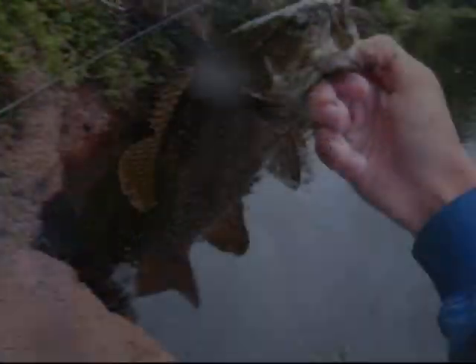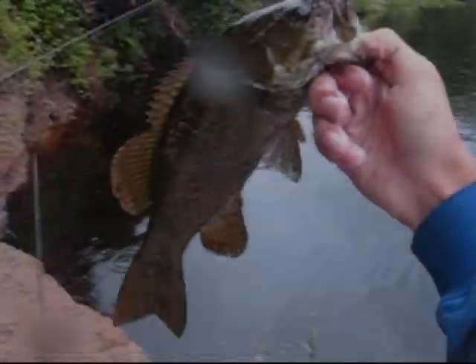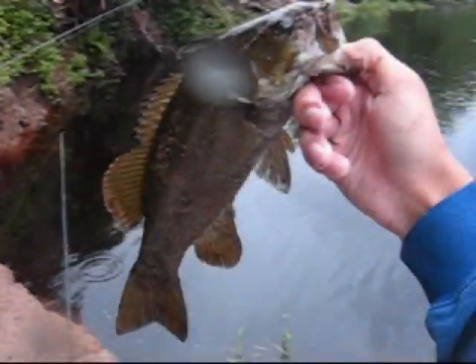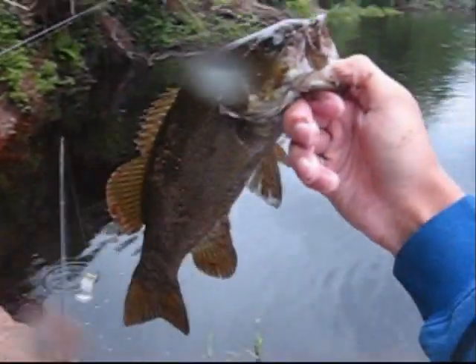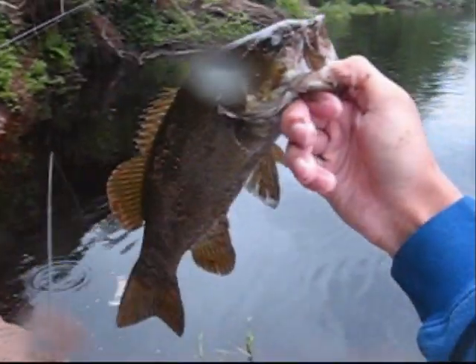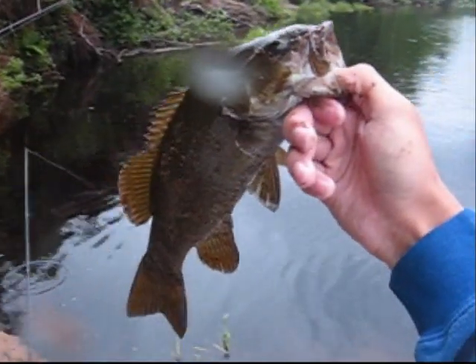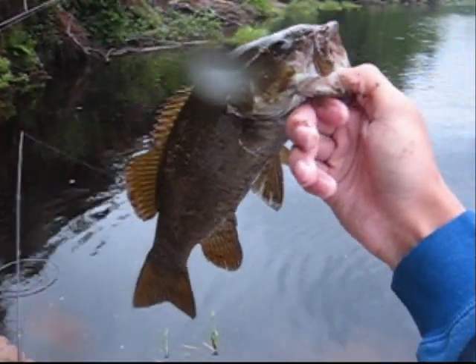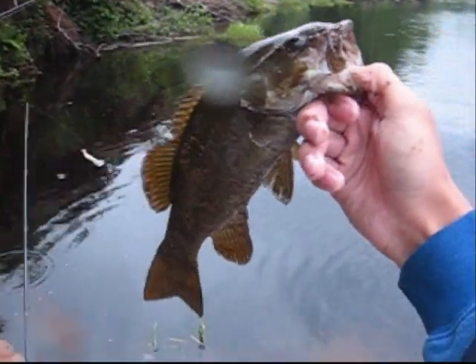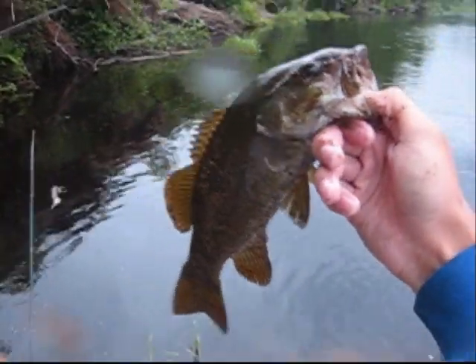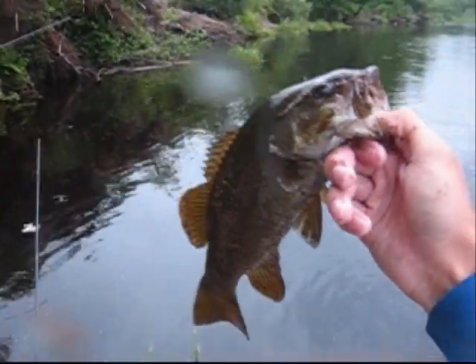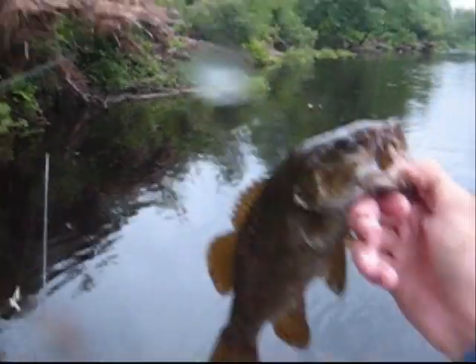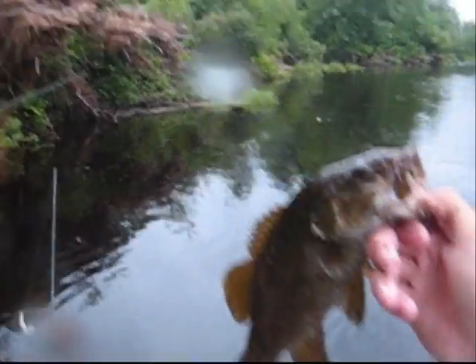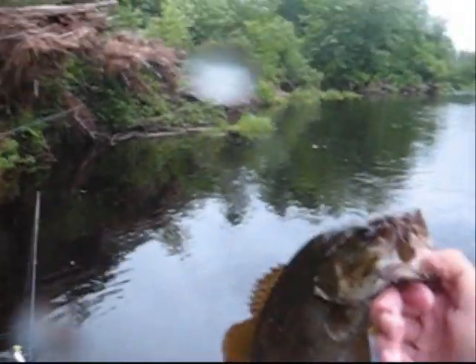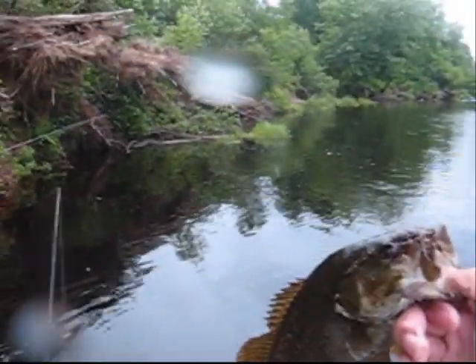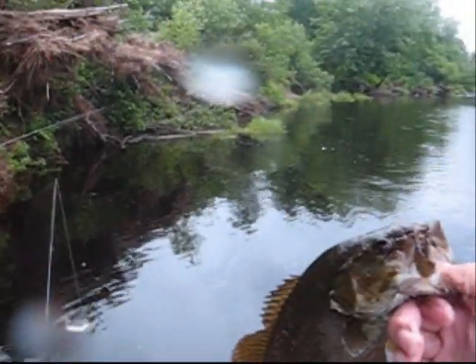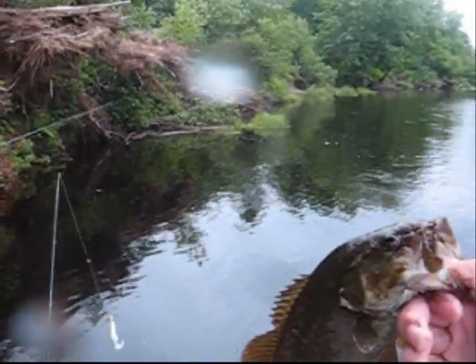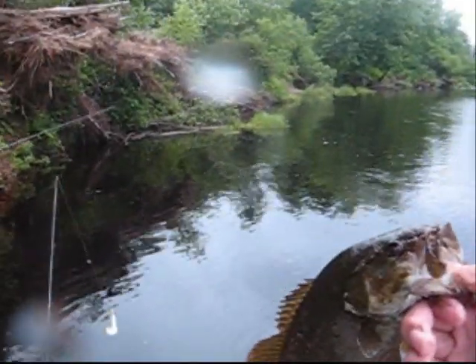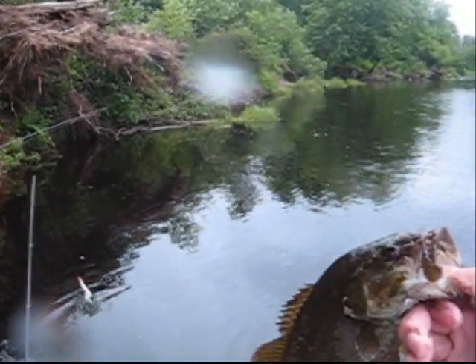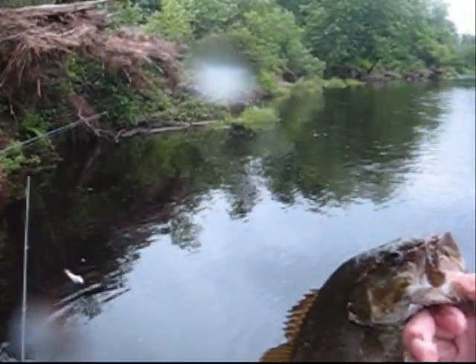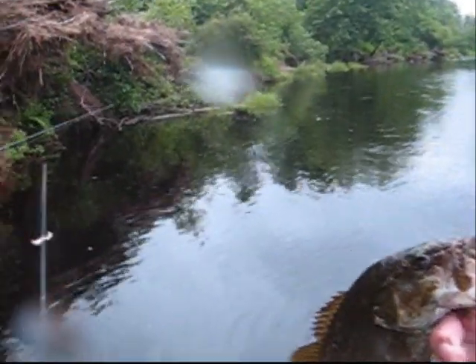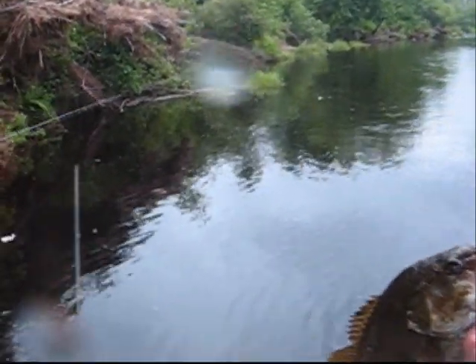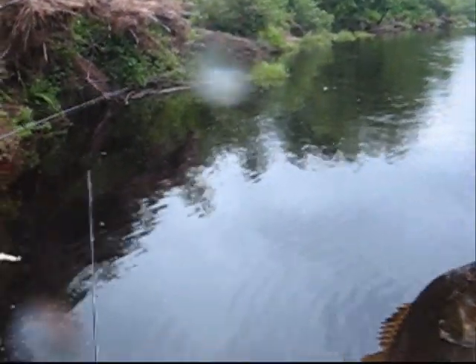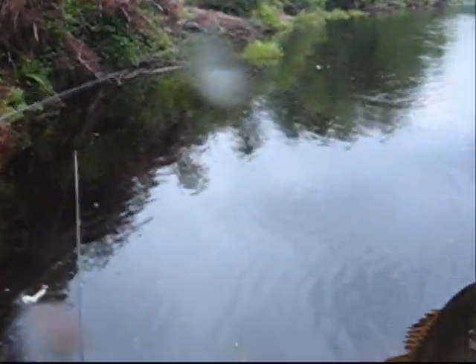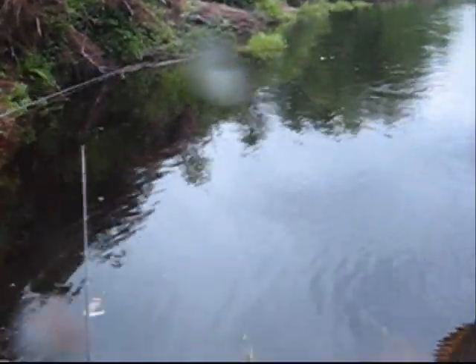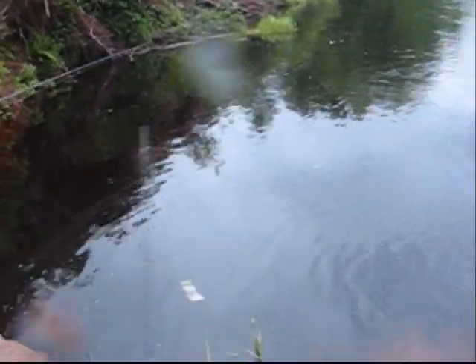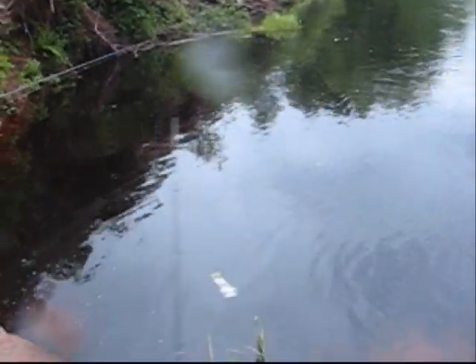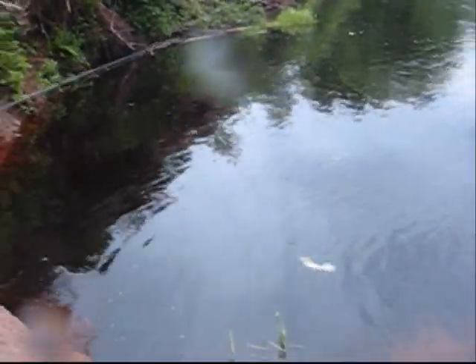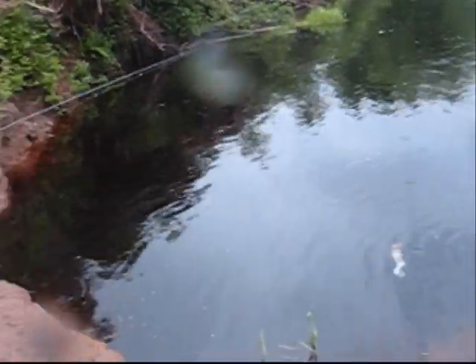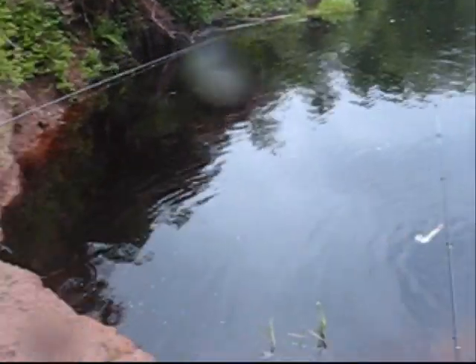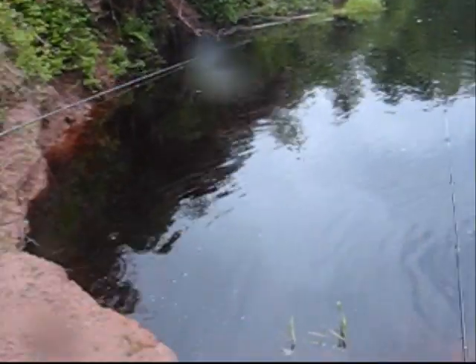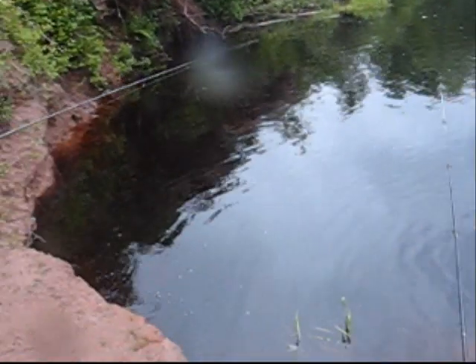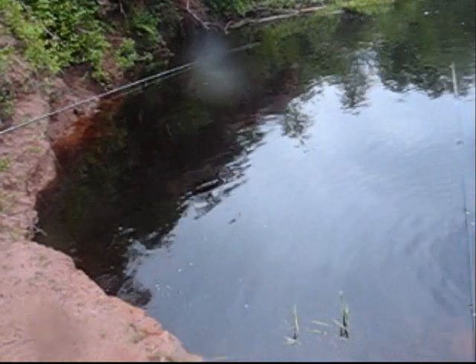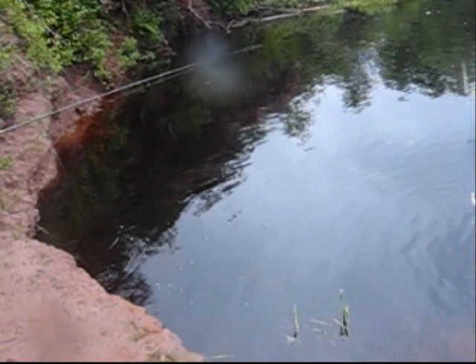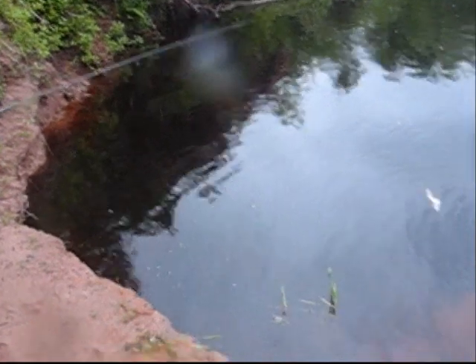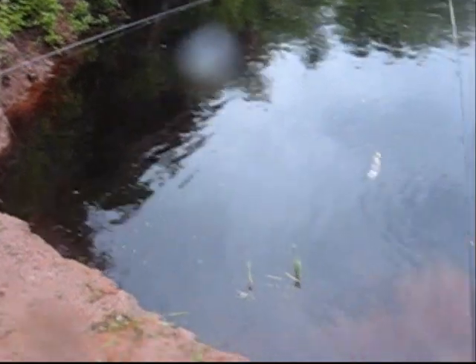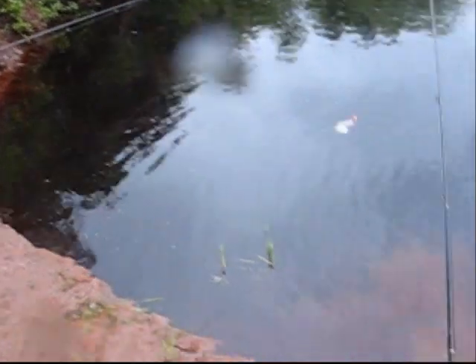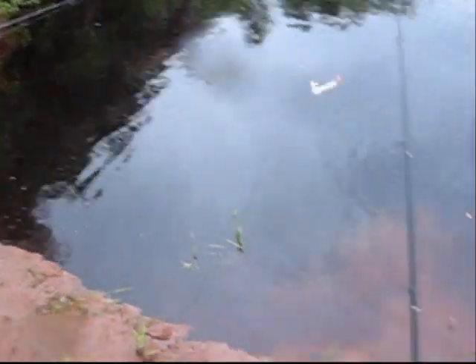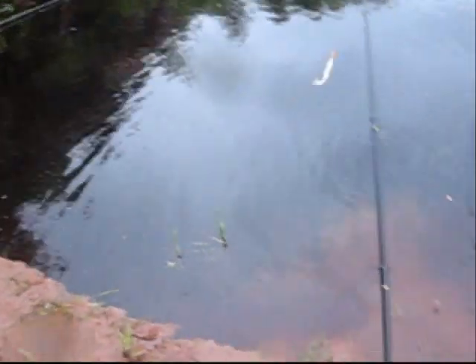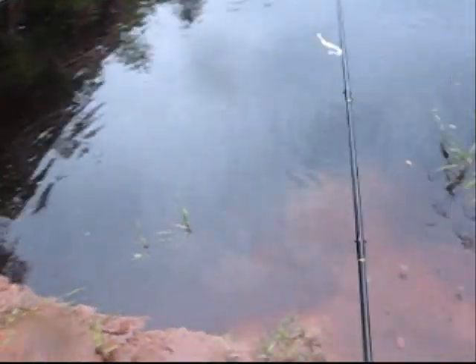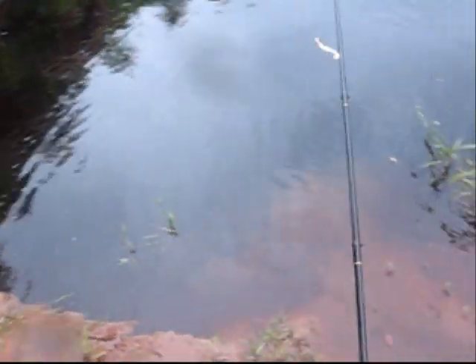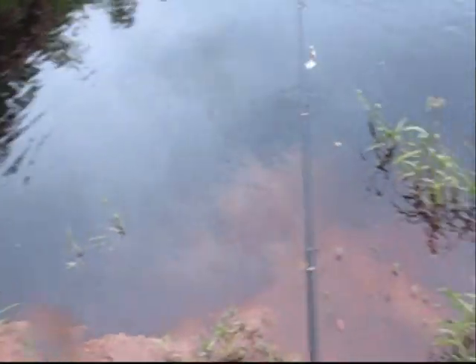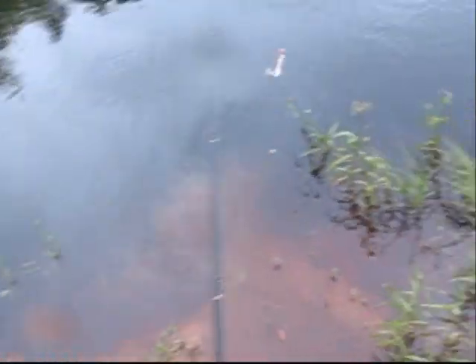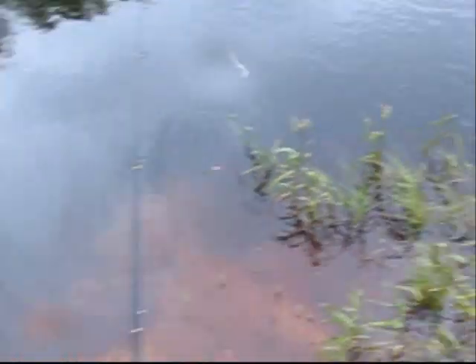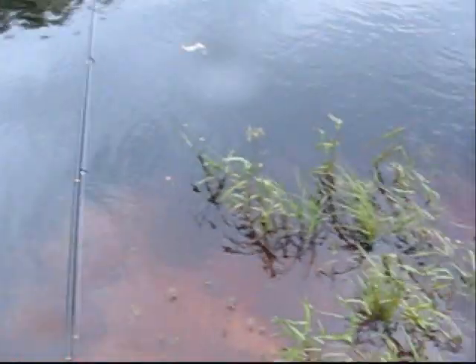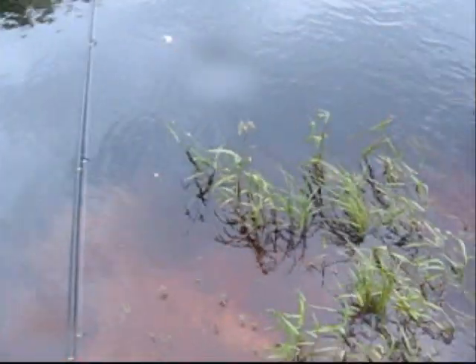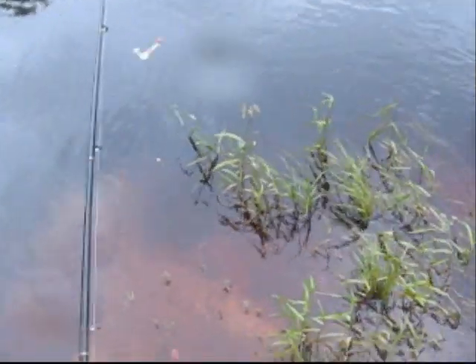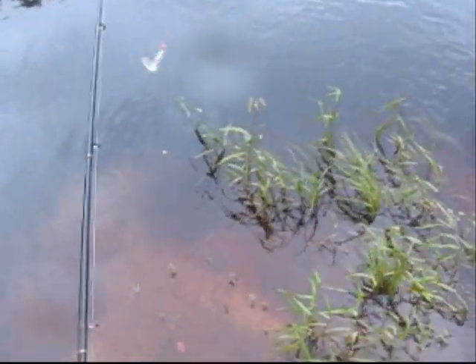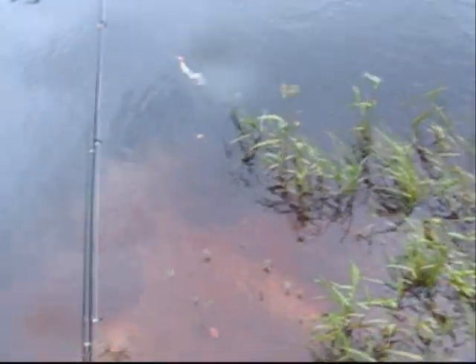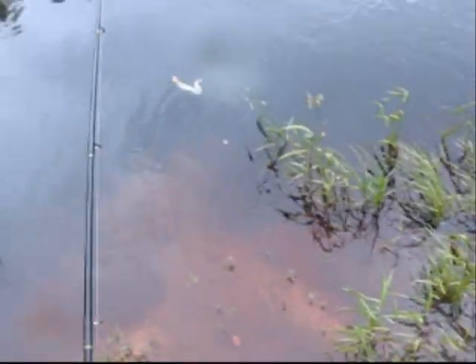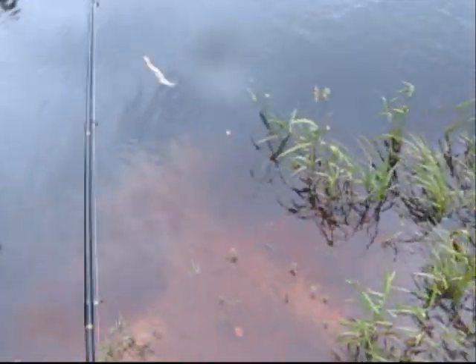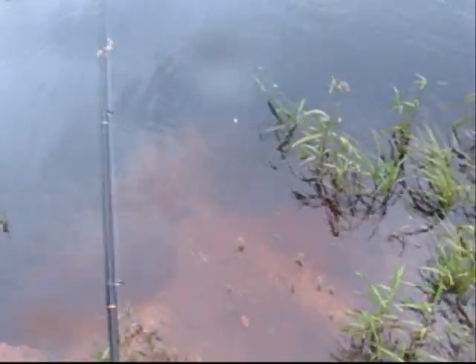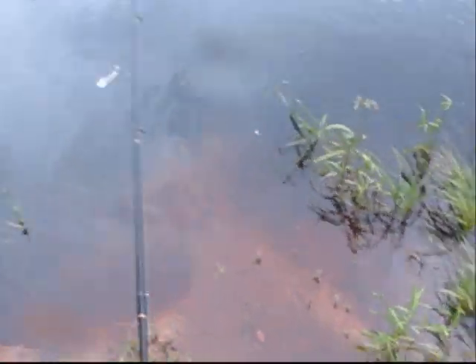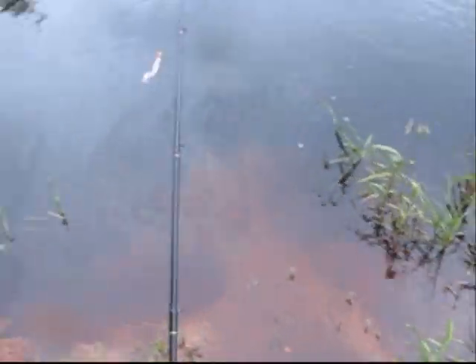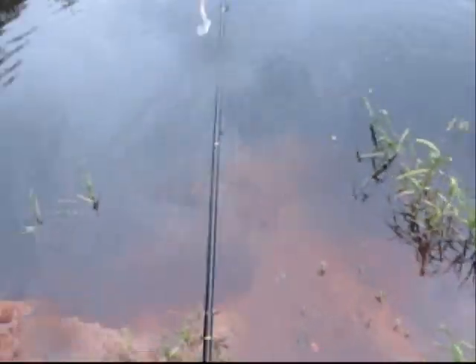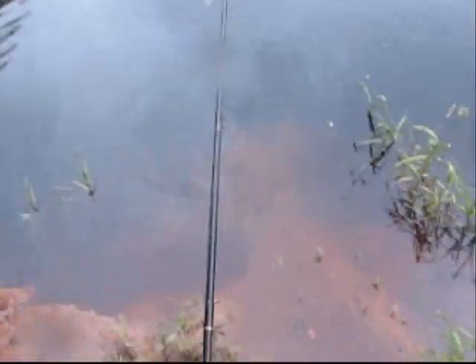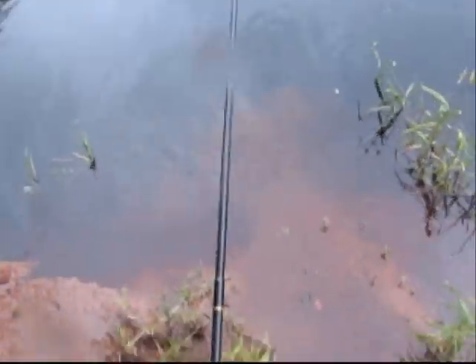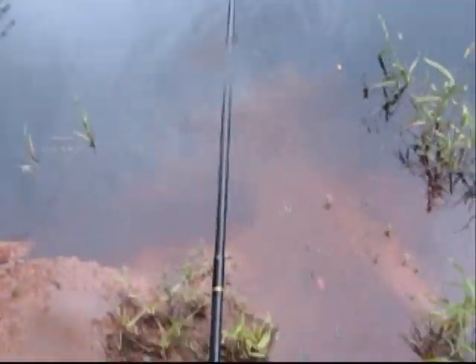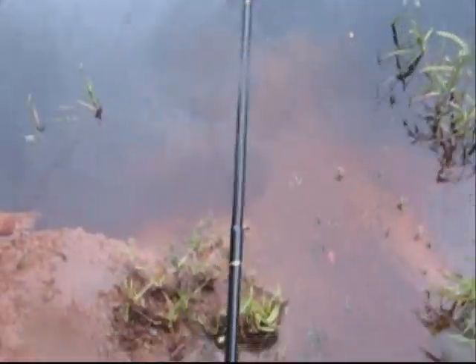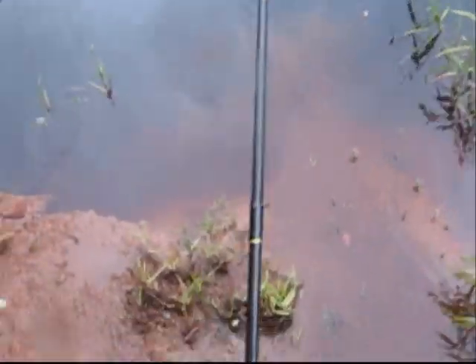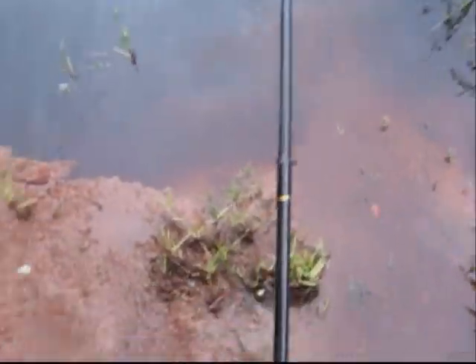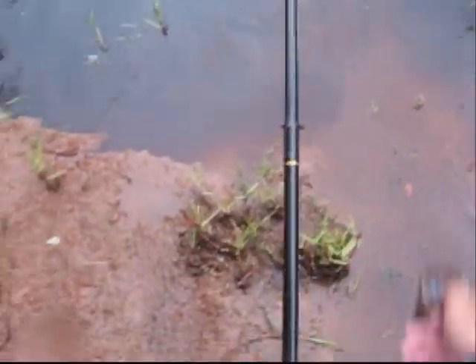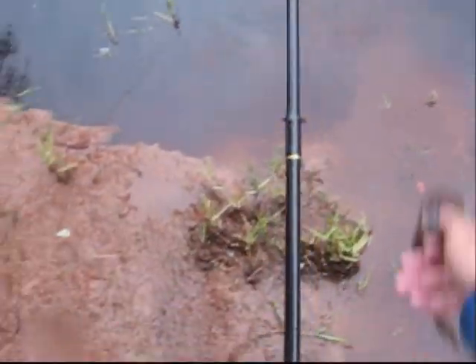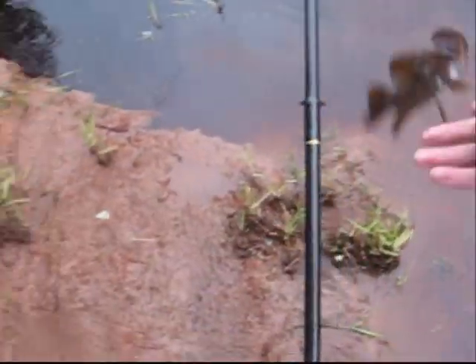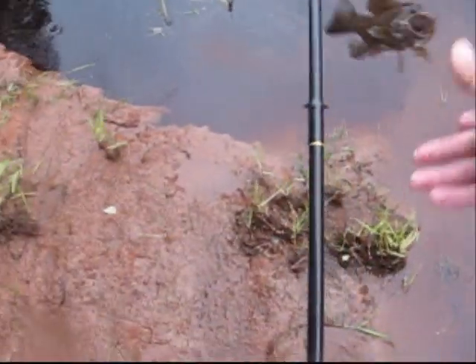Small little bass right off the shoreline right there in some mud. Put him right in there.